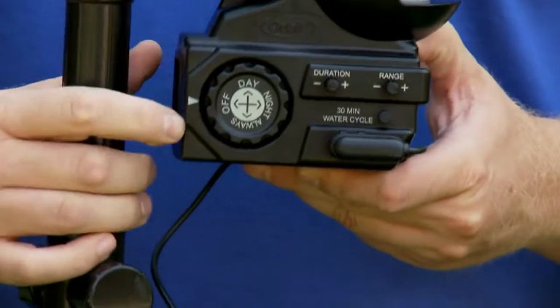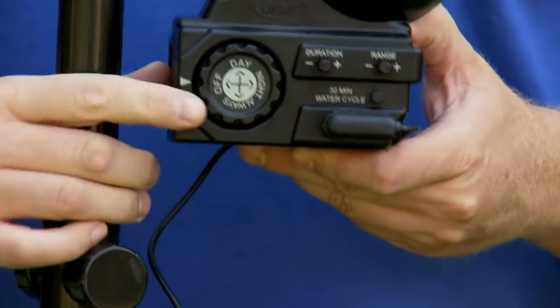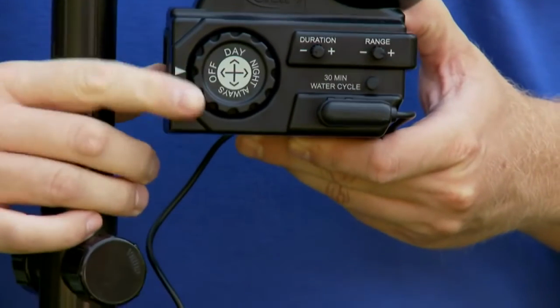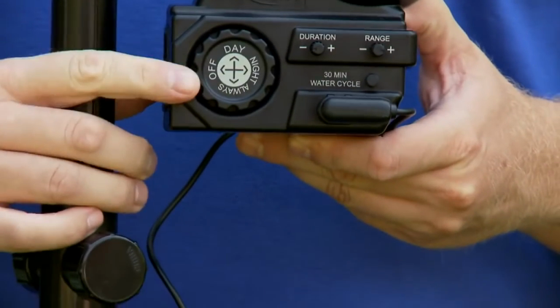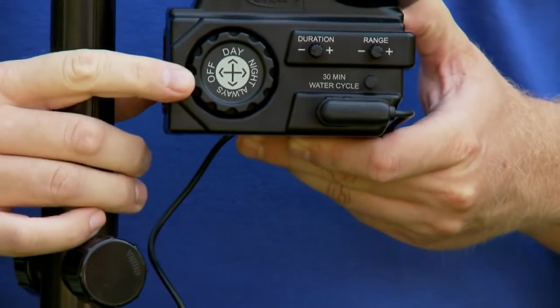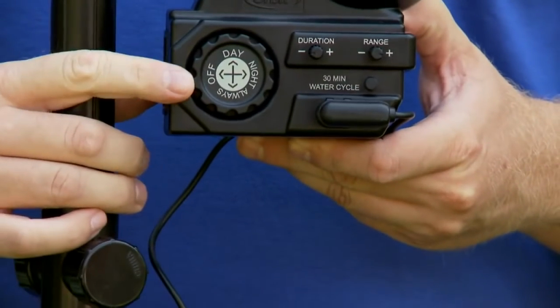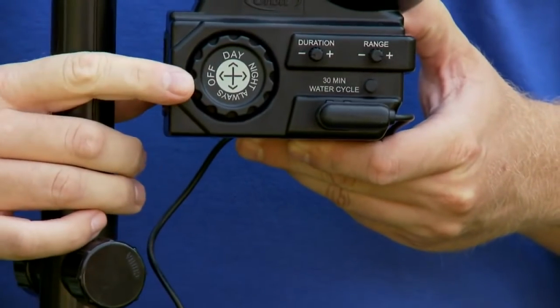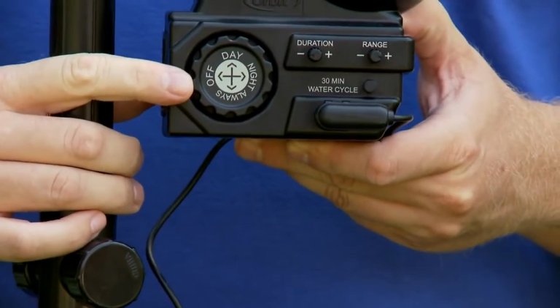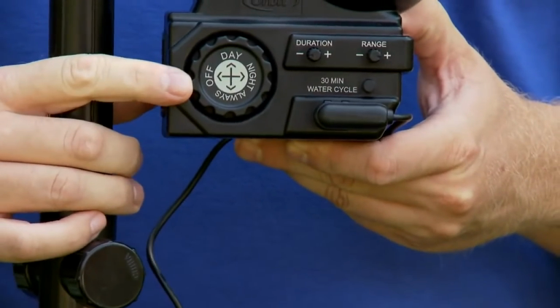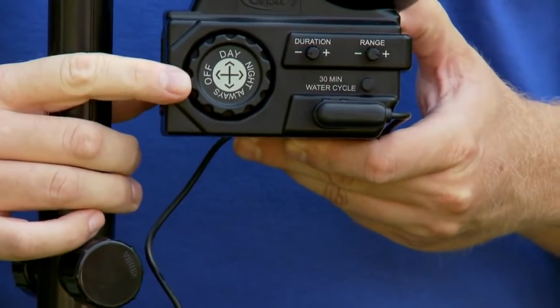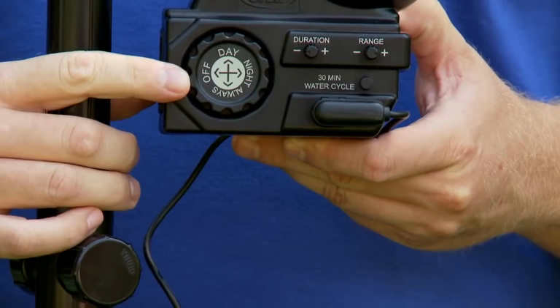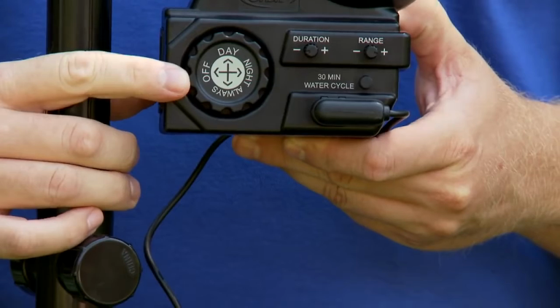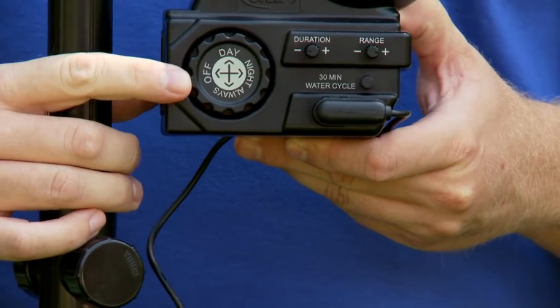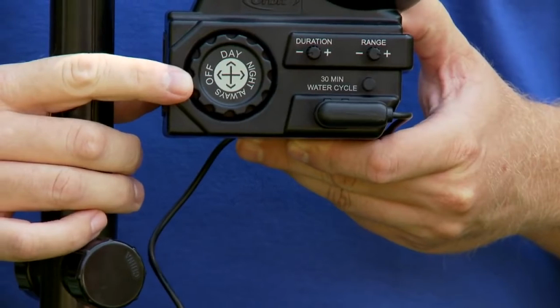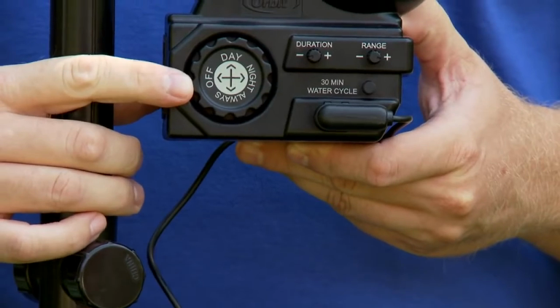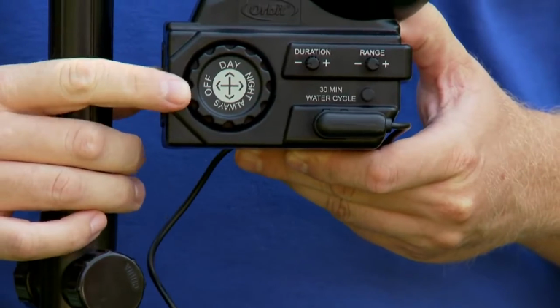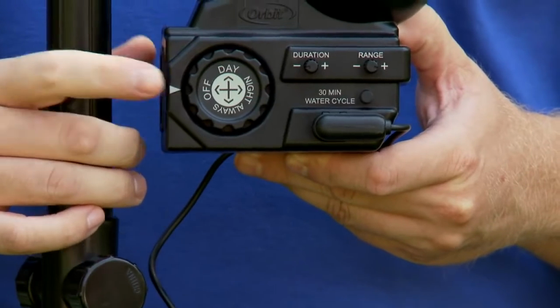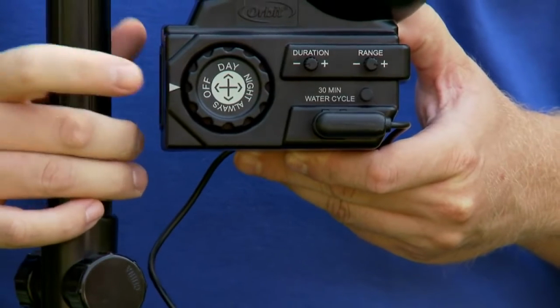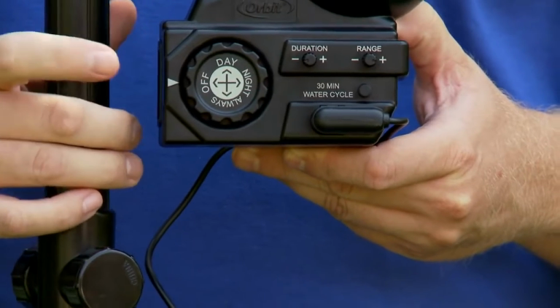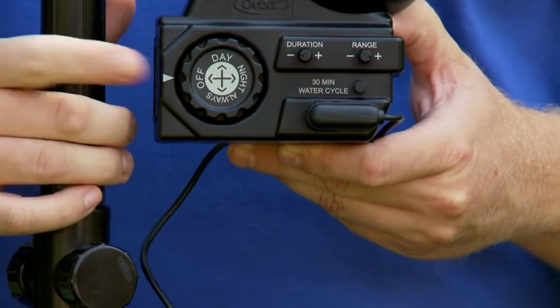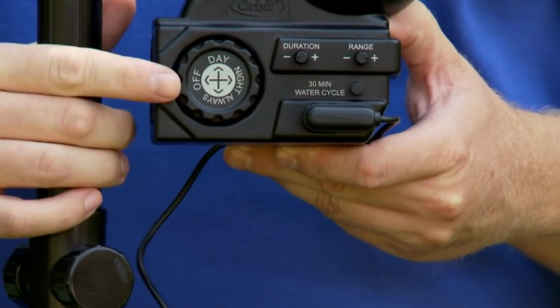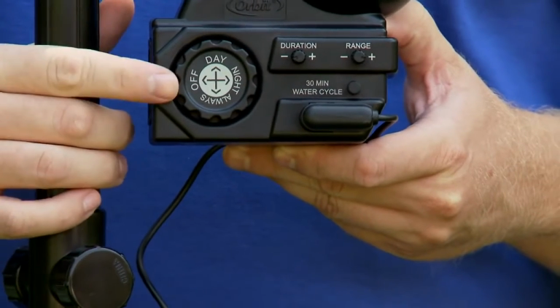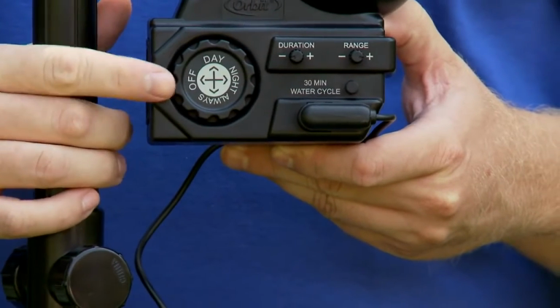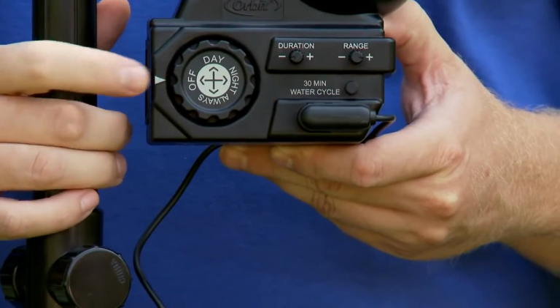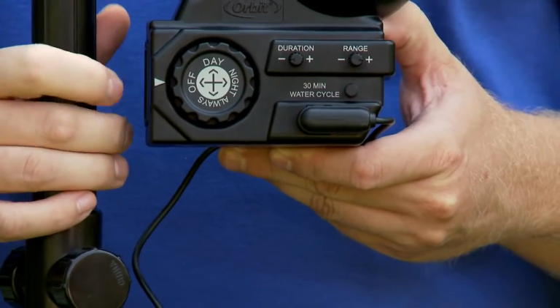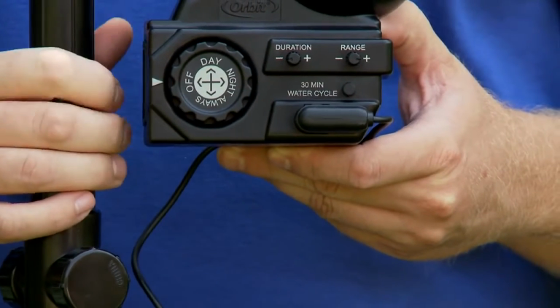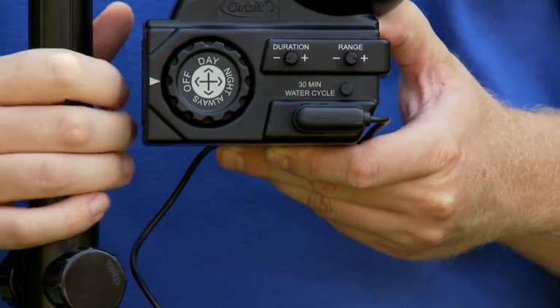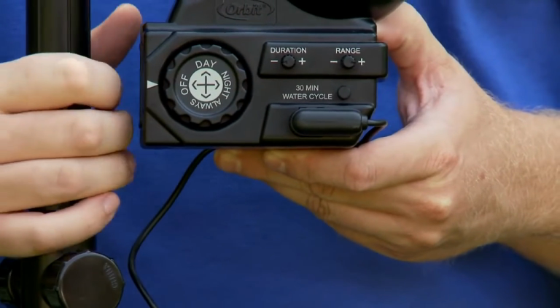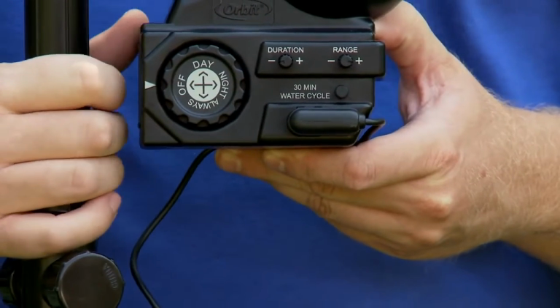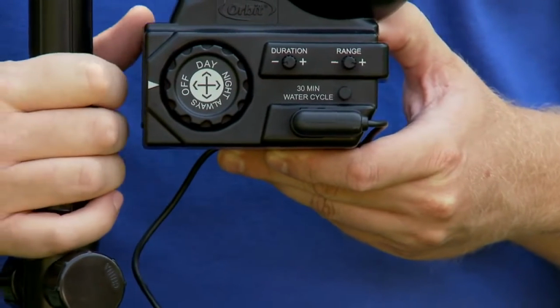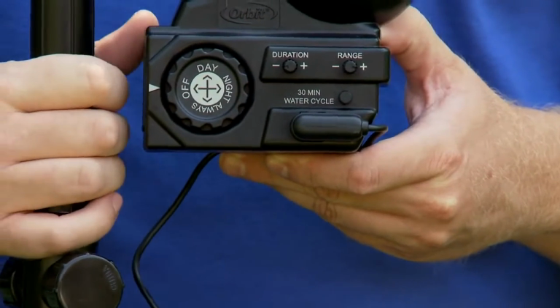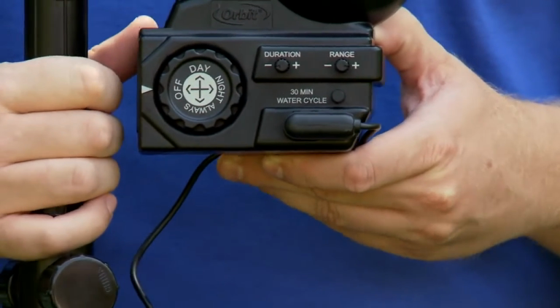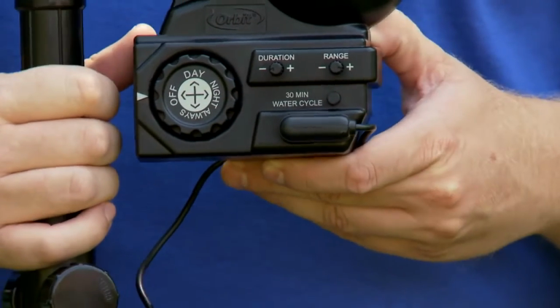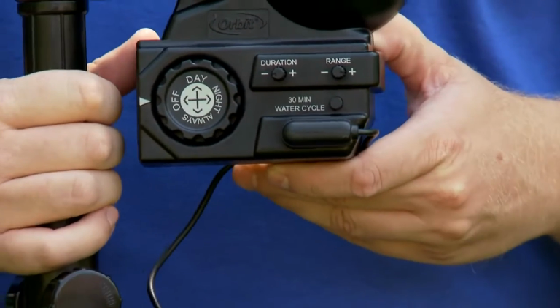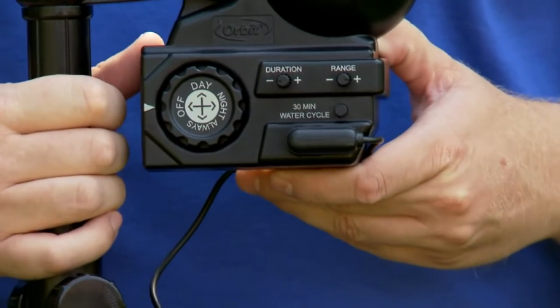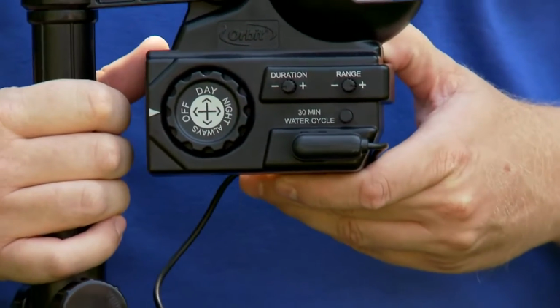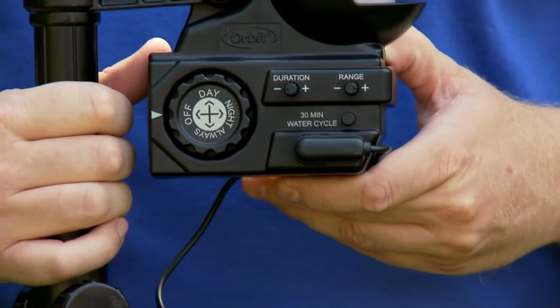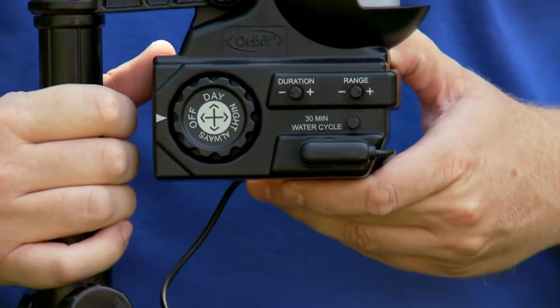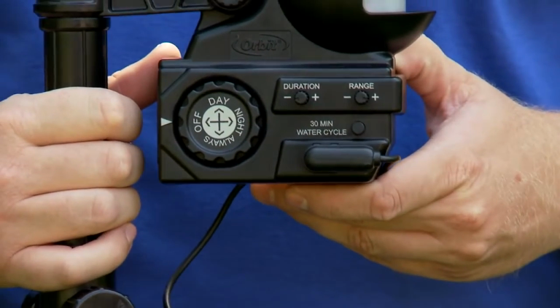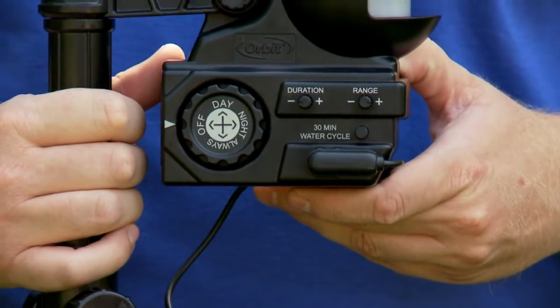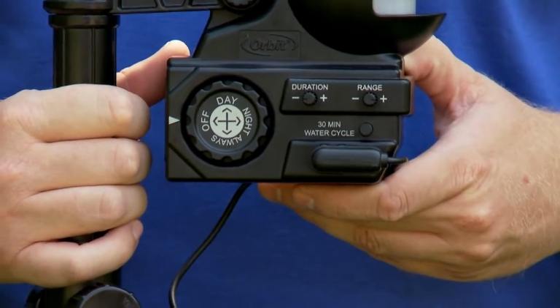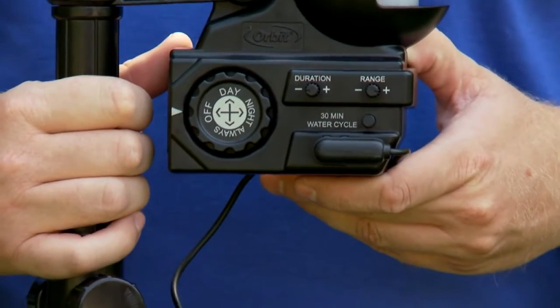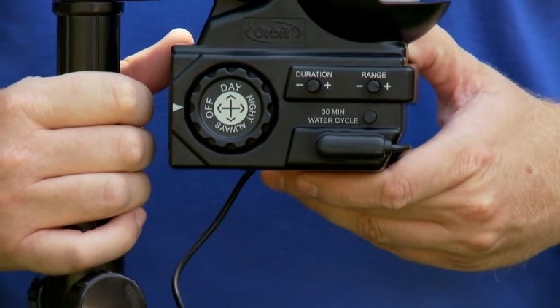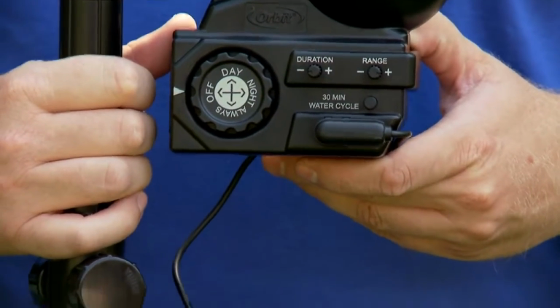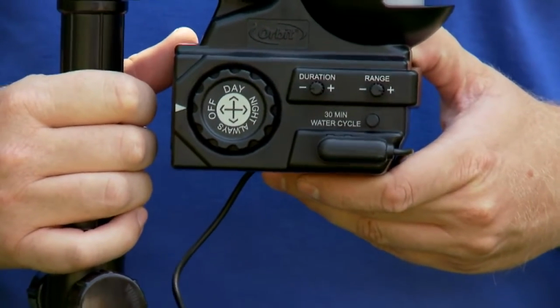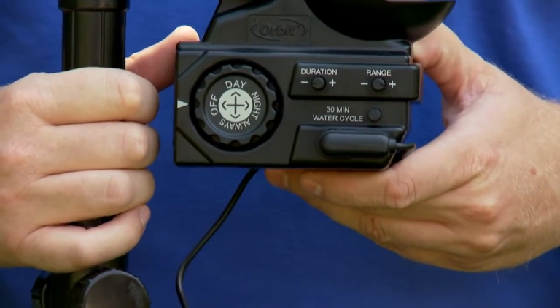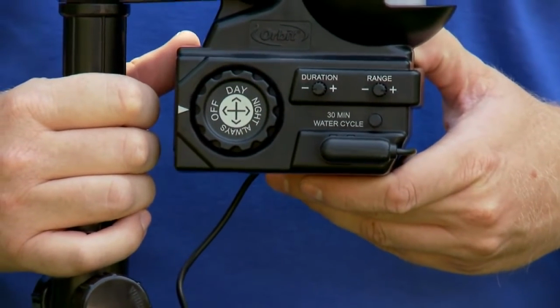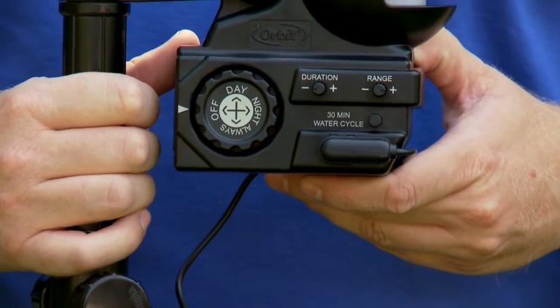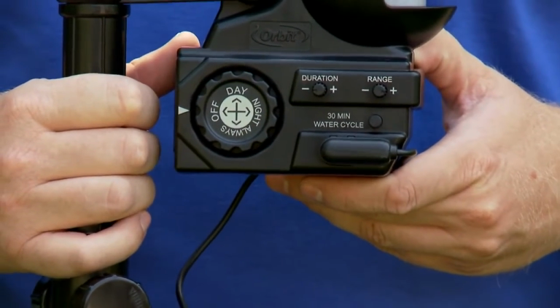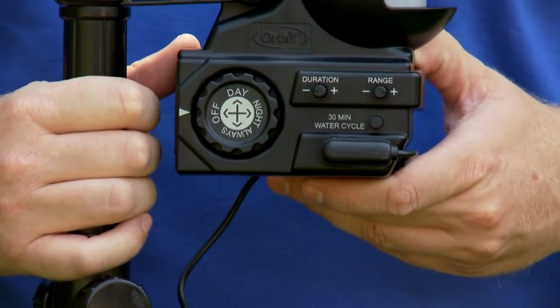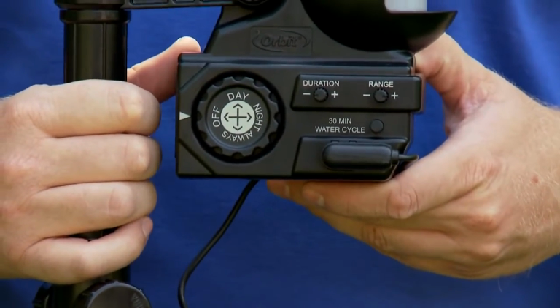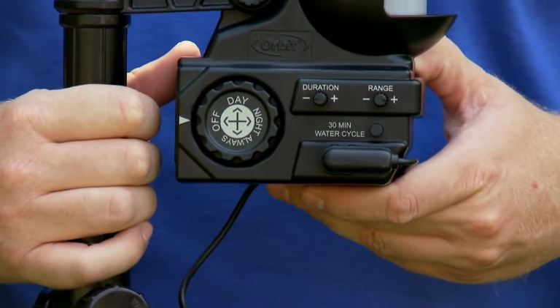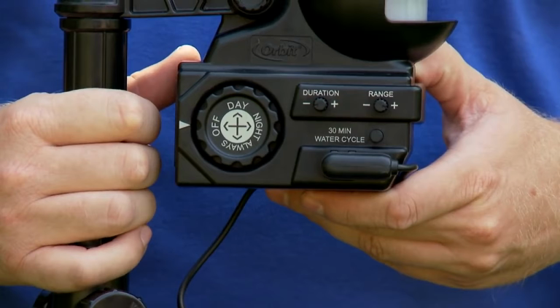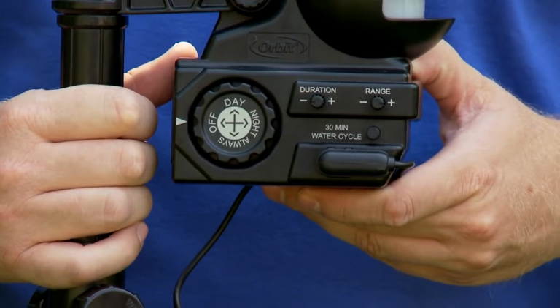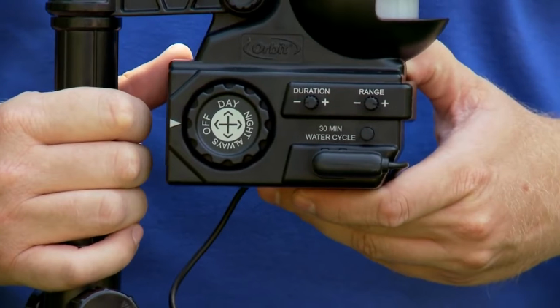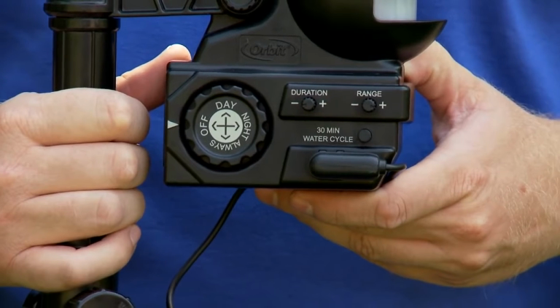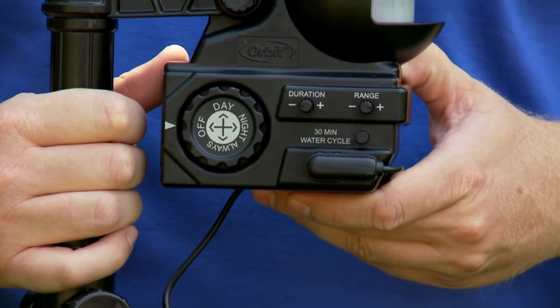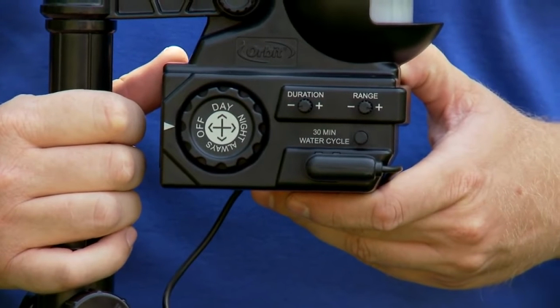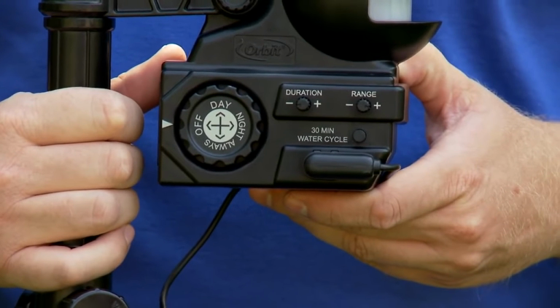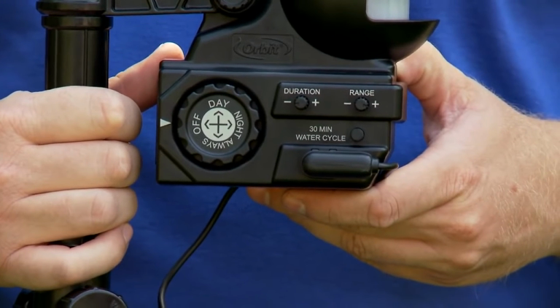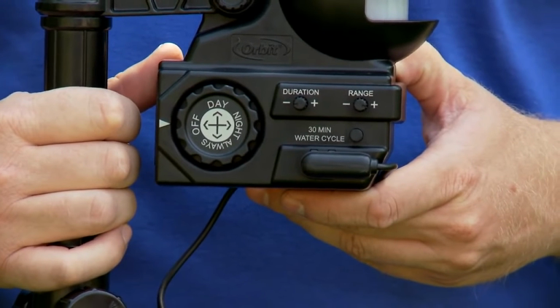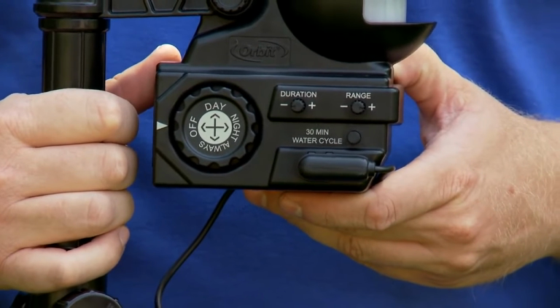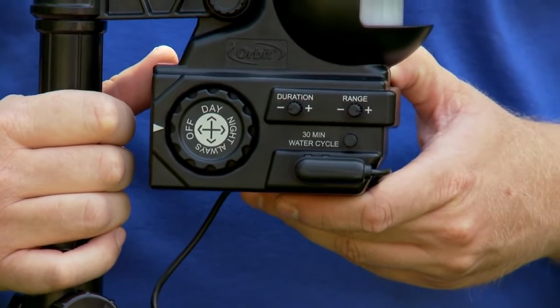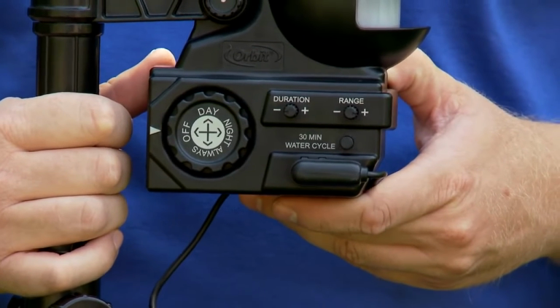You can also set the dial into a day, night, or always position, or when you're done using it, set it to the off position.